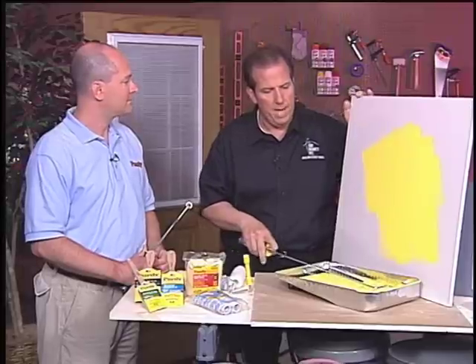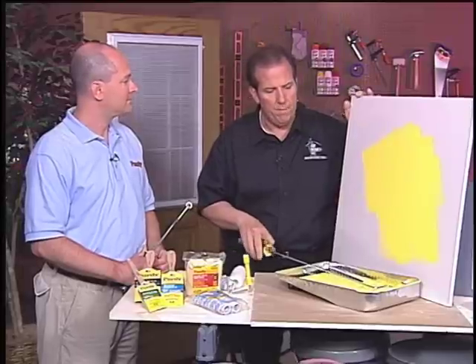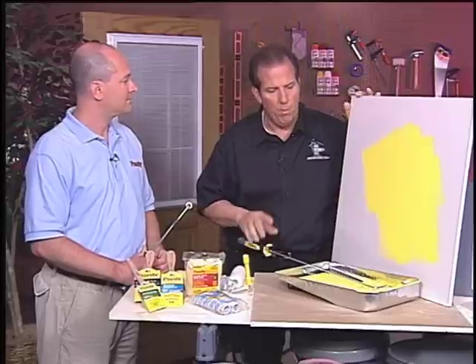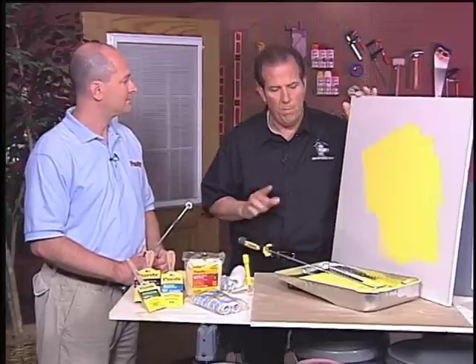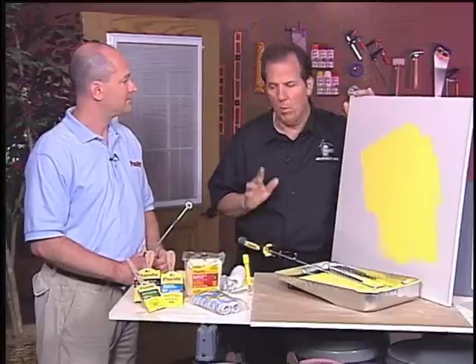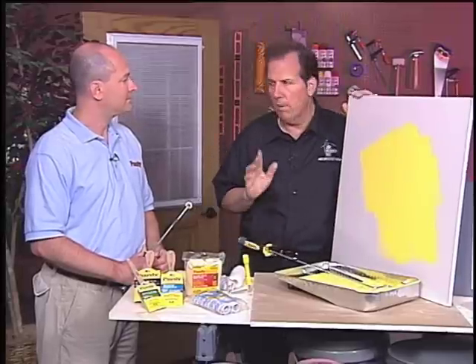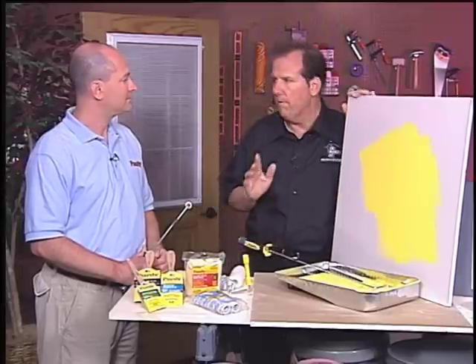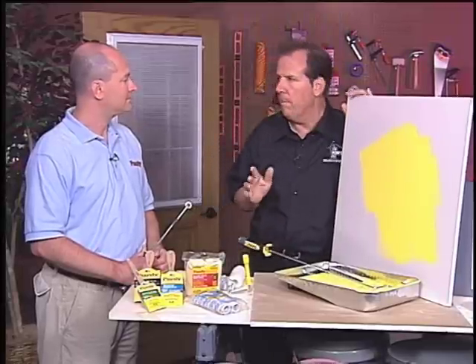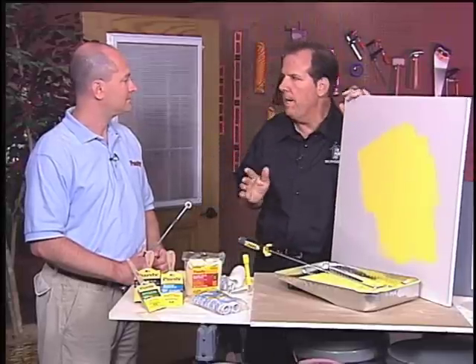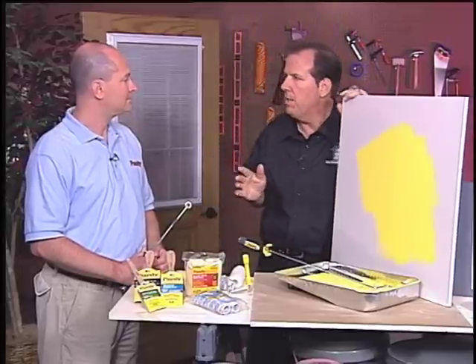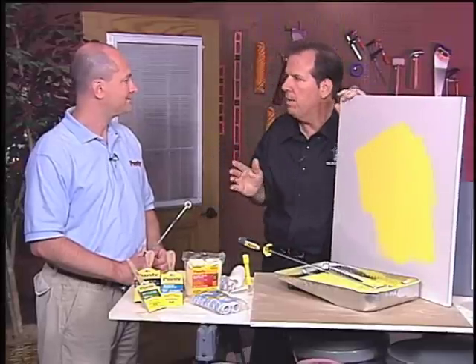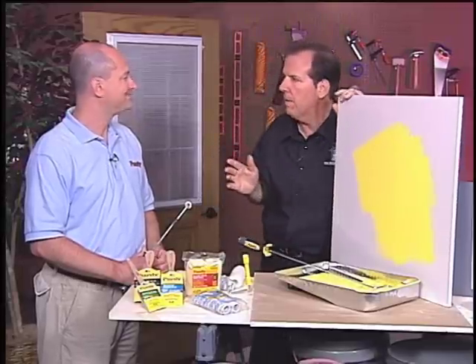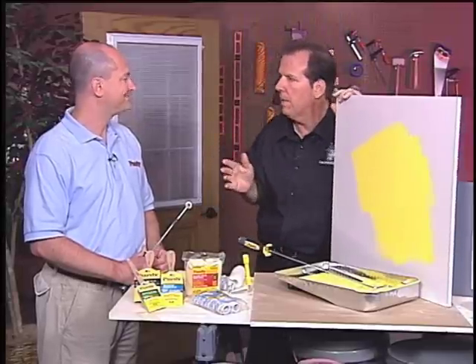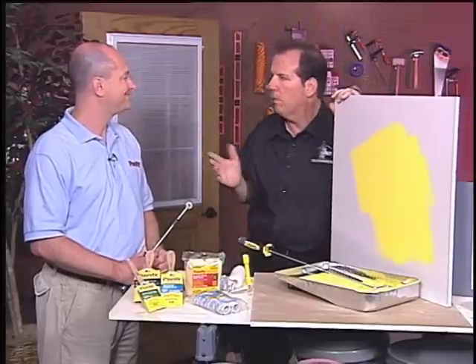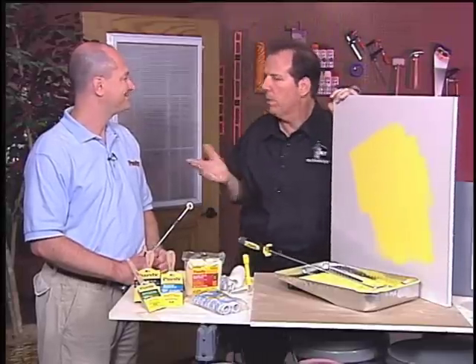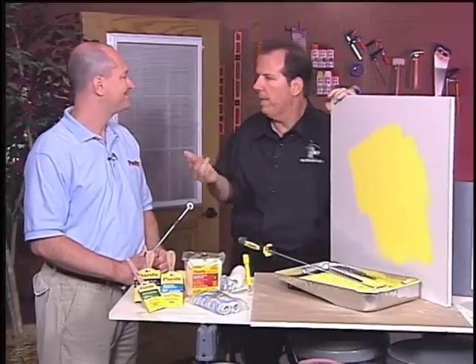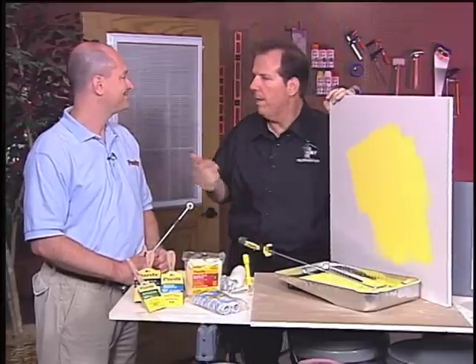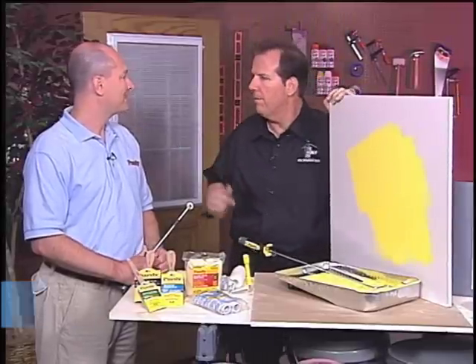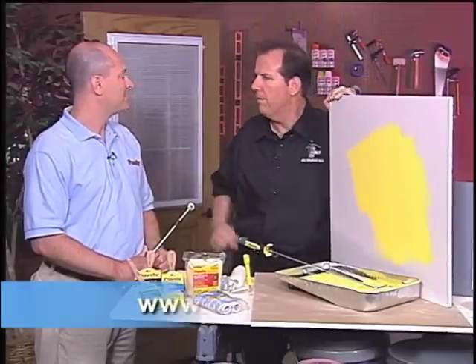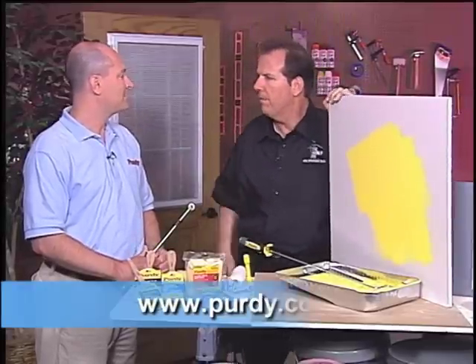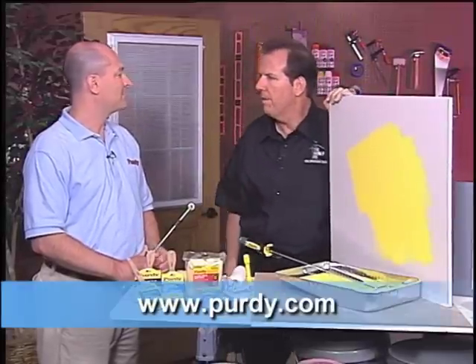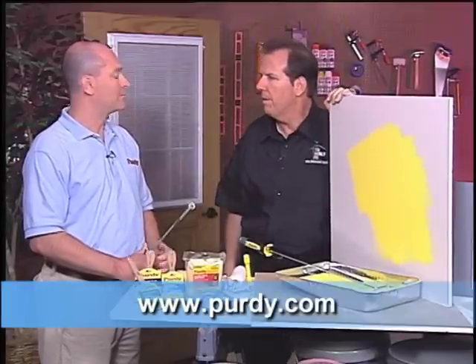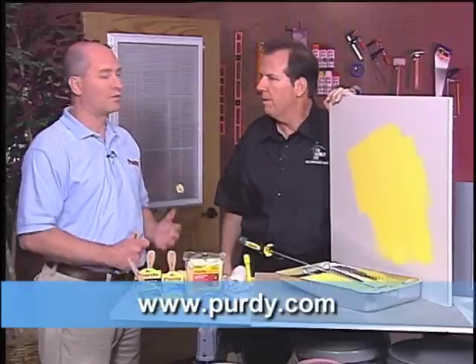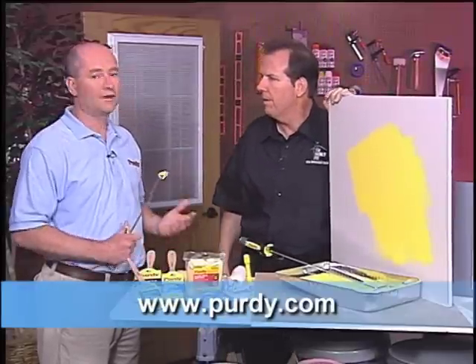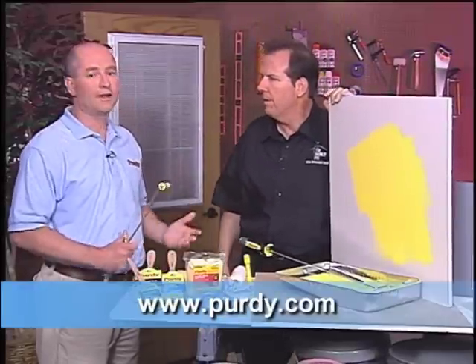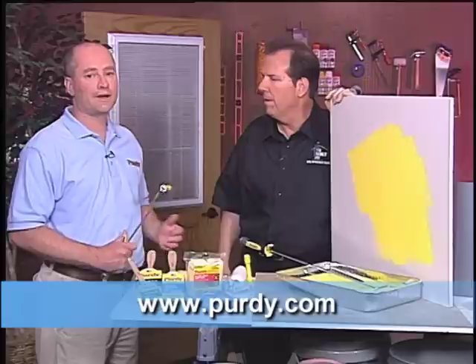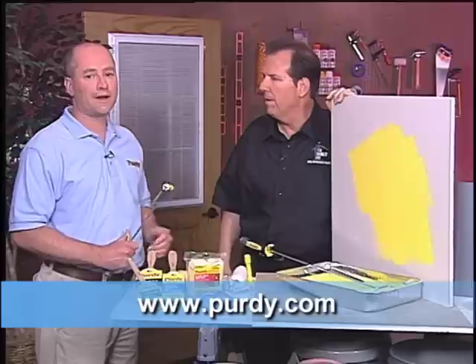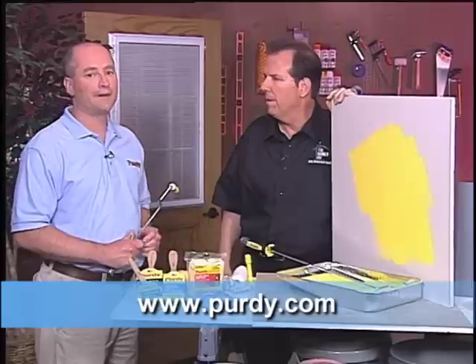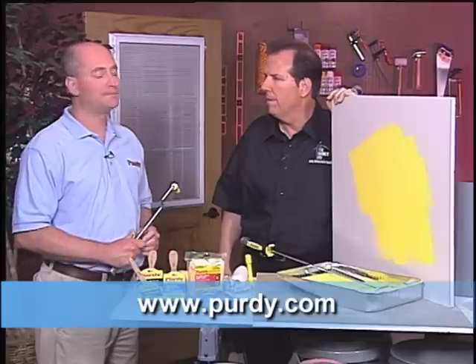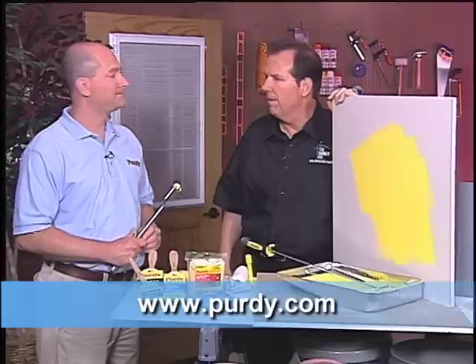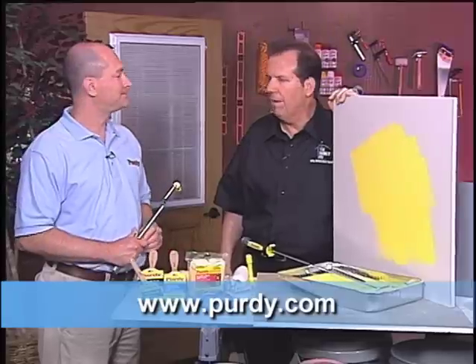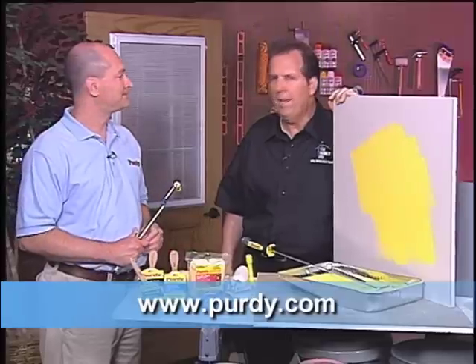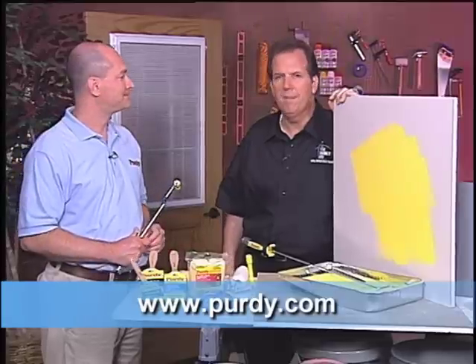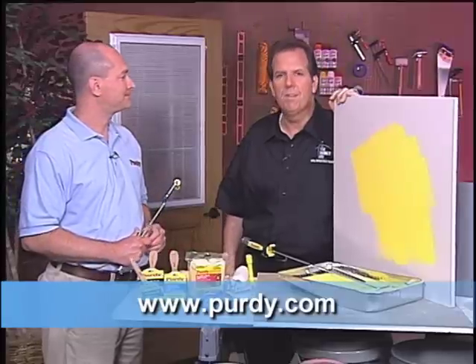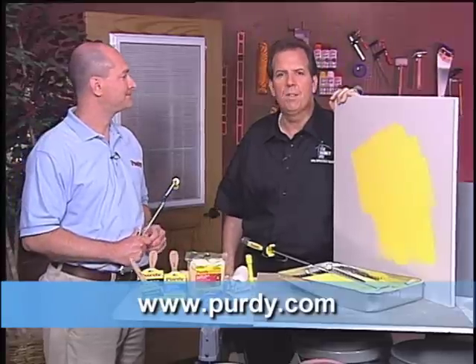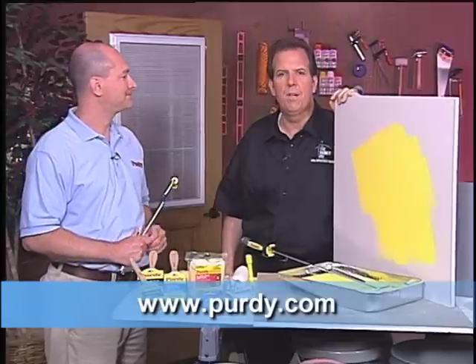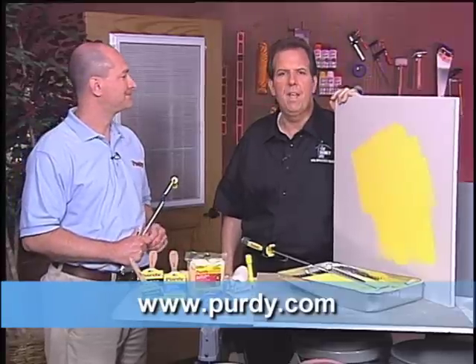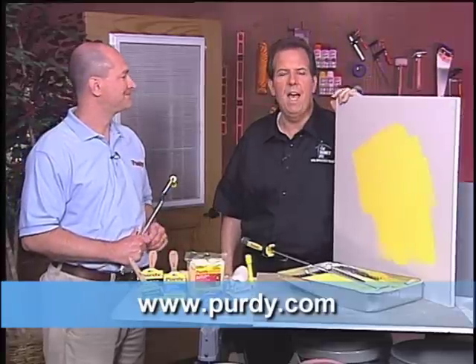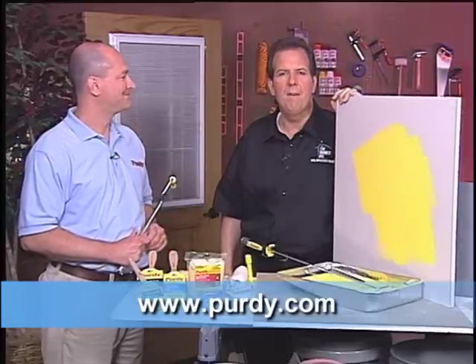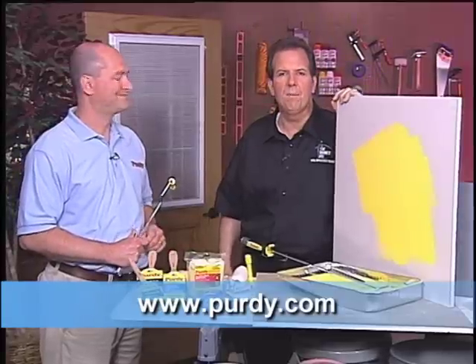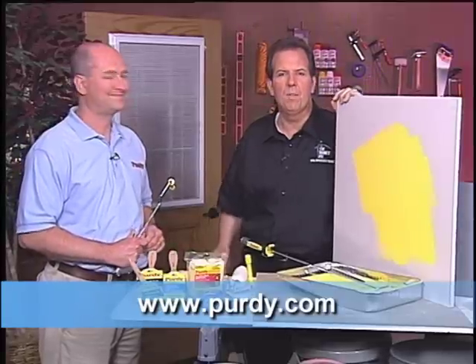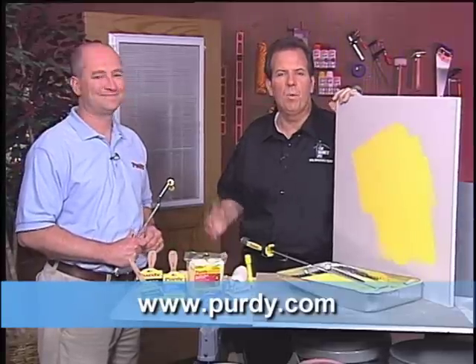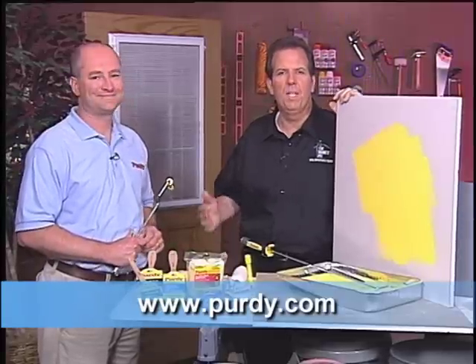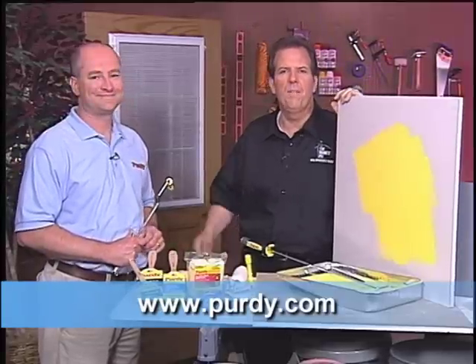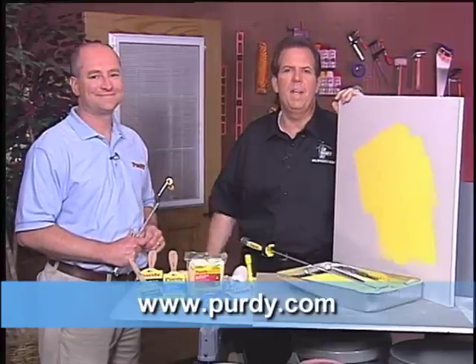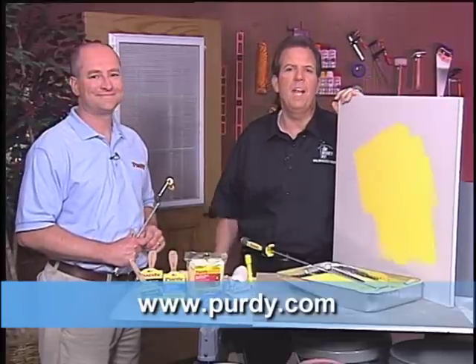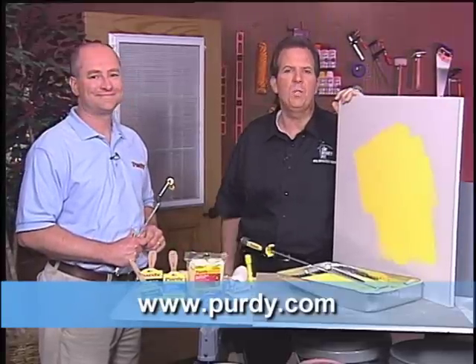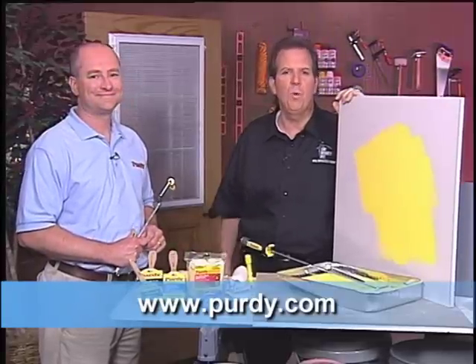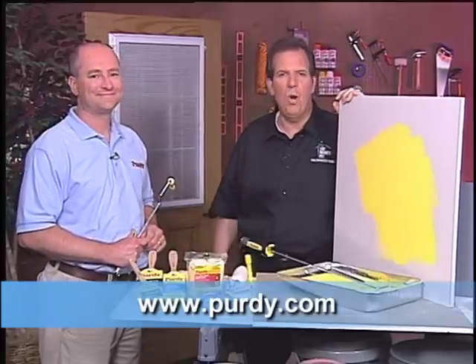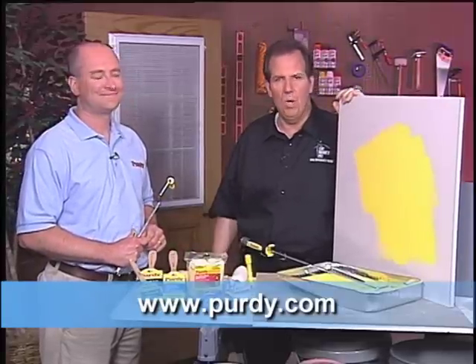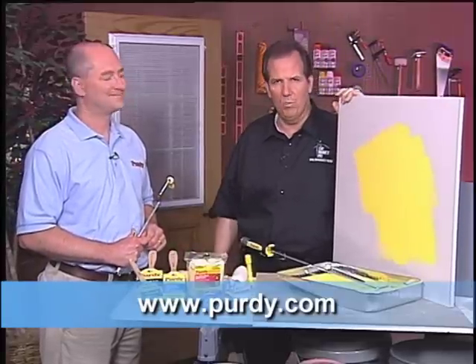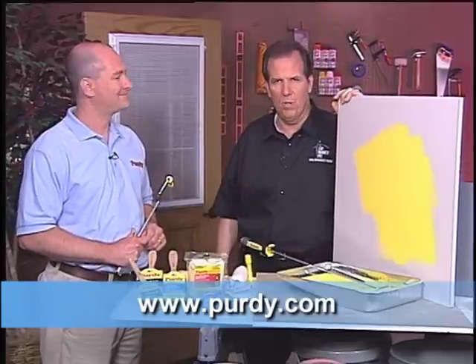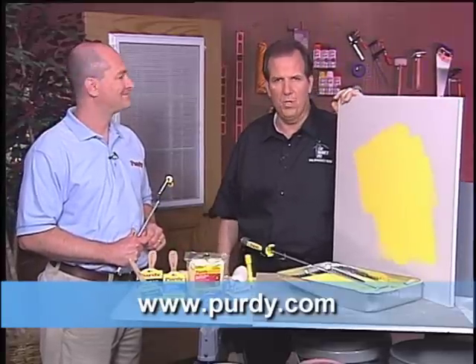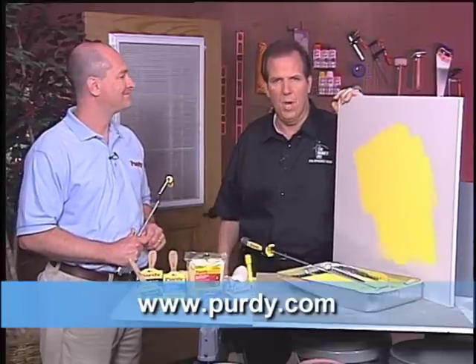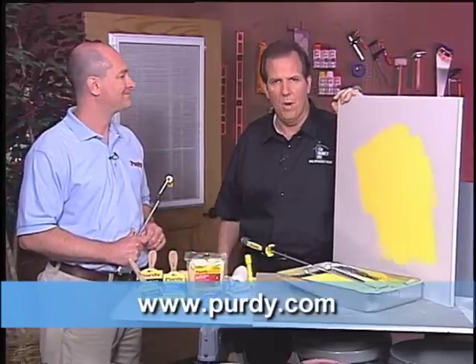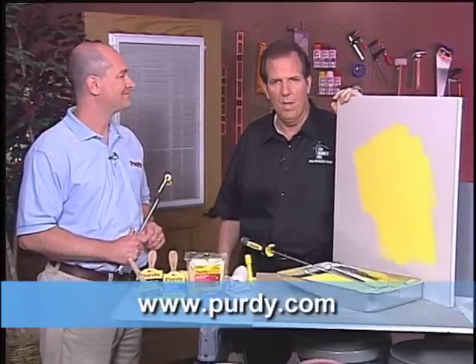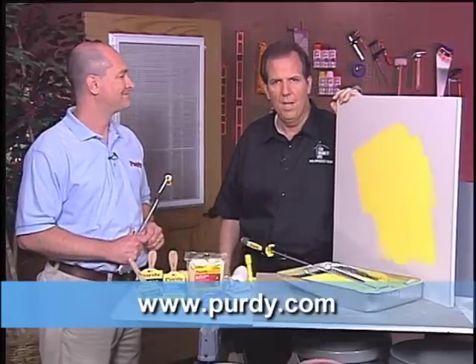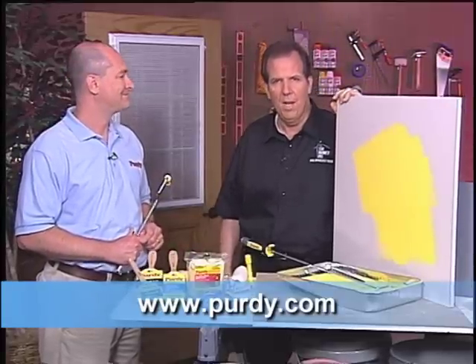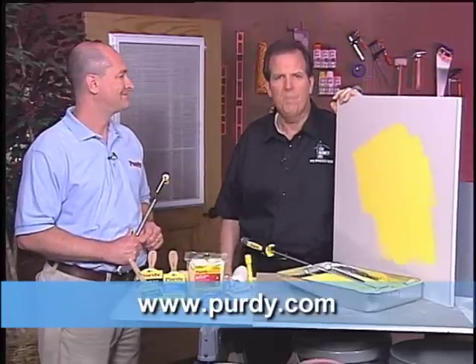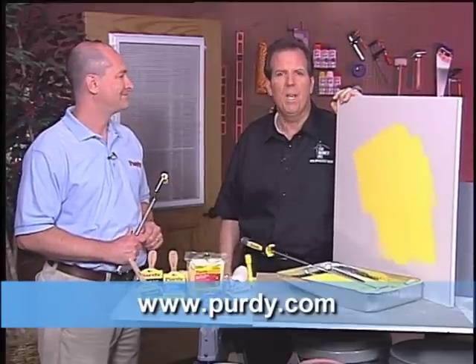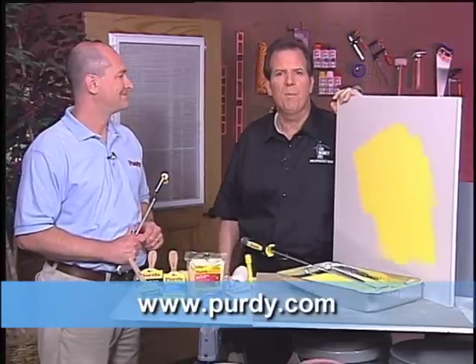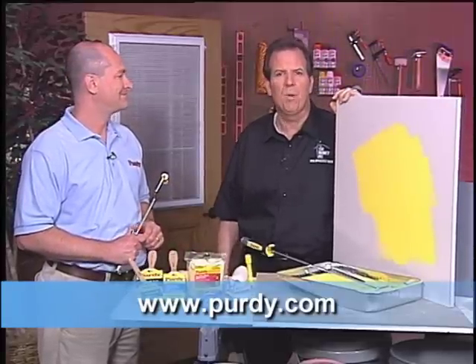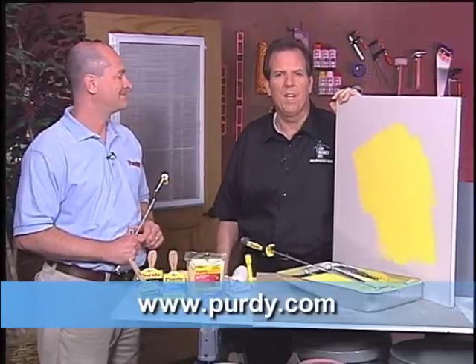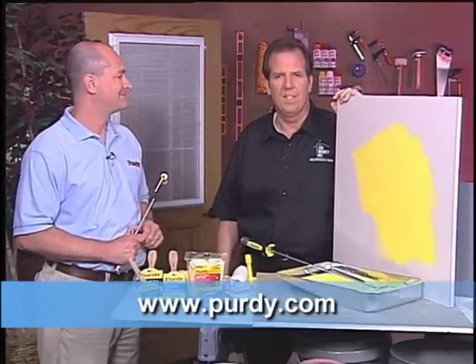Now, if you want more information, where can we go? You can go to Purdy.com. So there you have it. From the 2011 National Hardware Show, I'm Tom Kreitler.